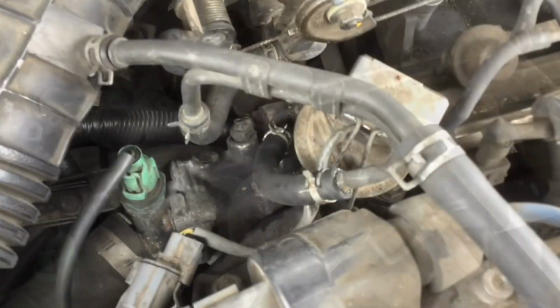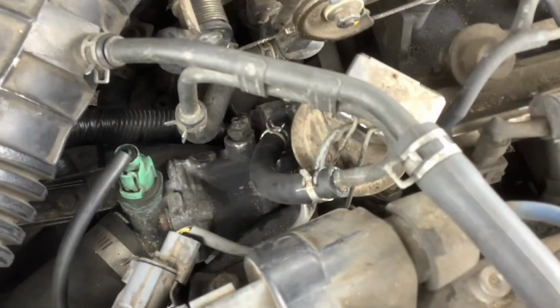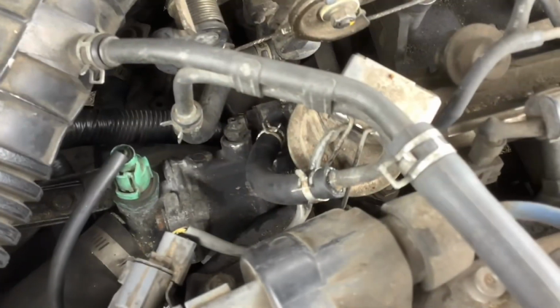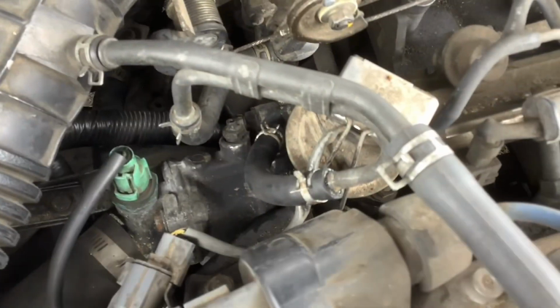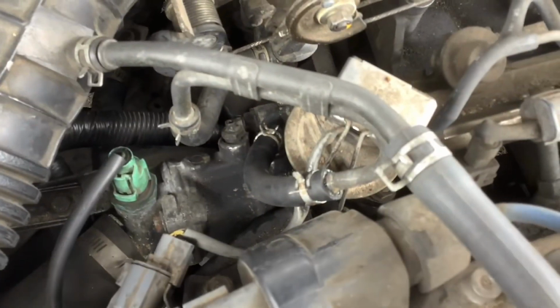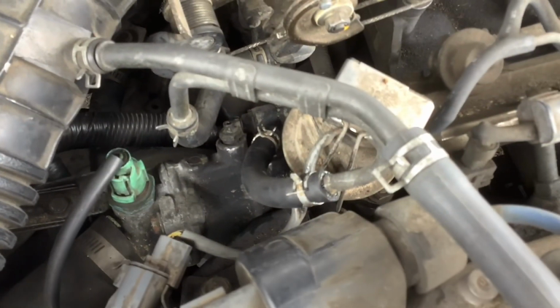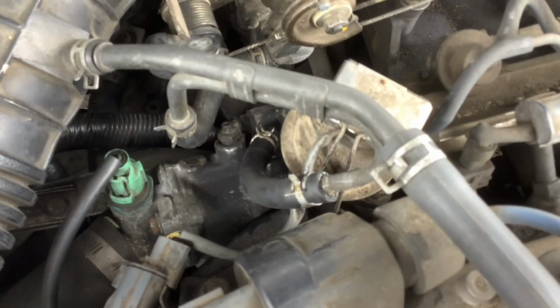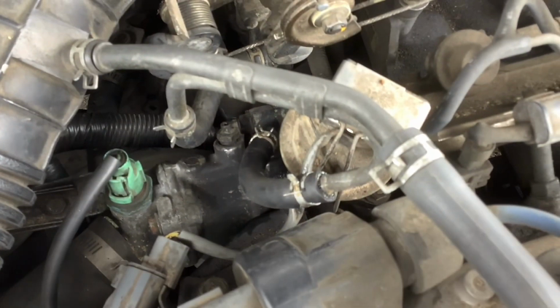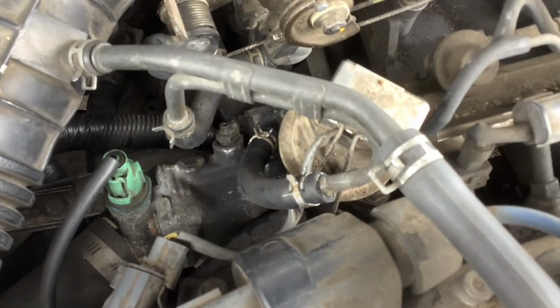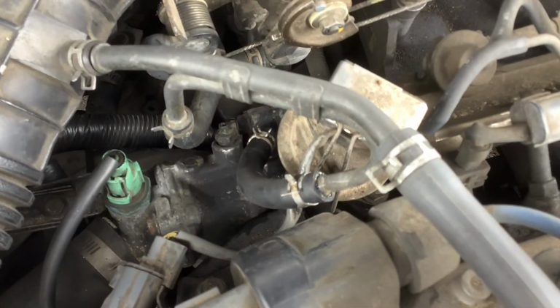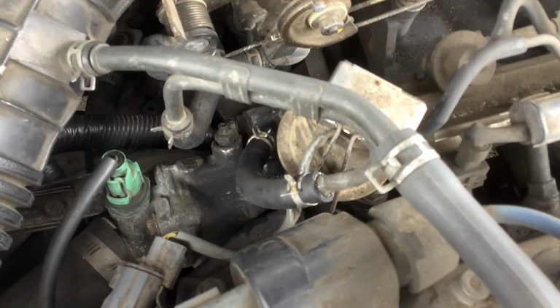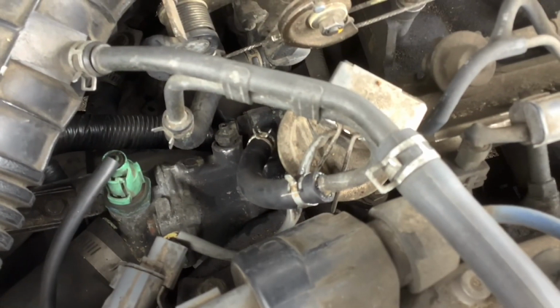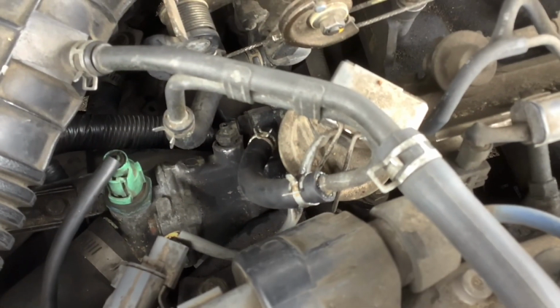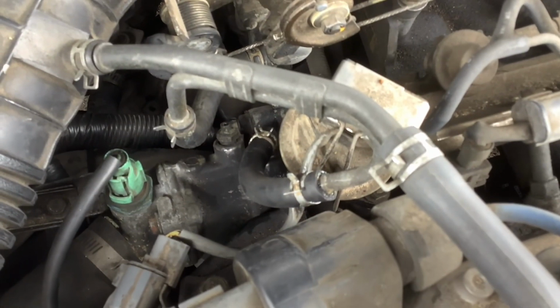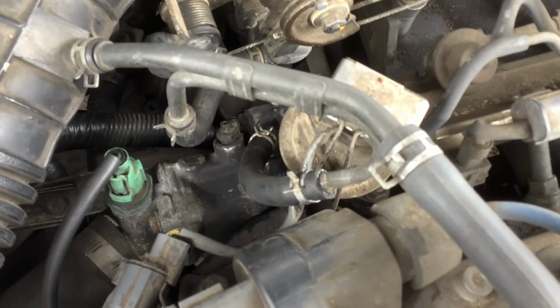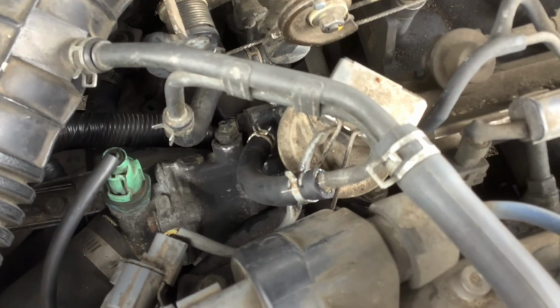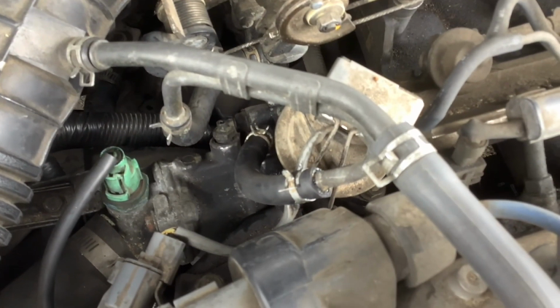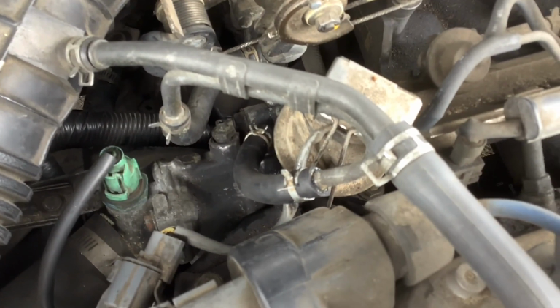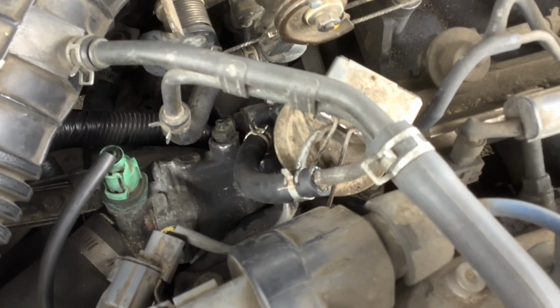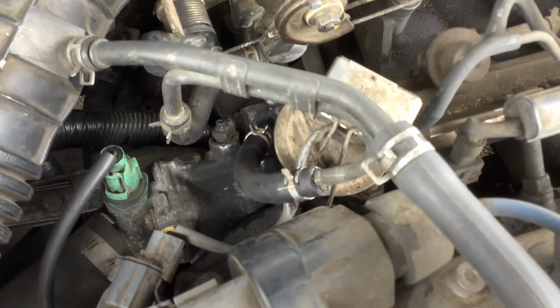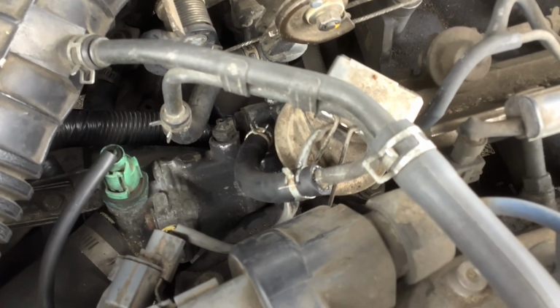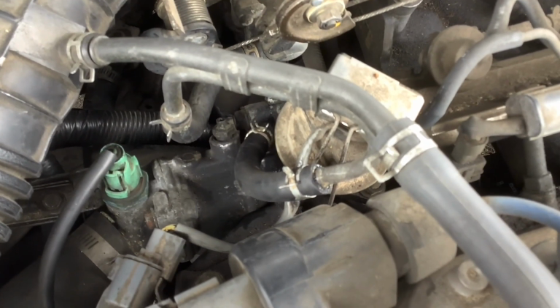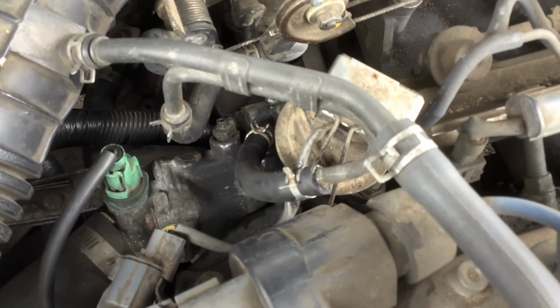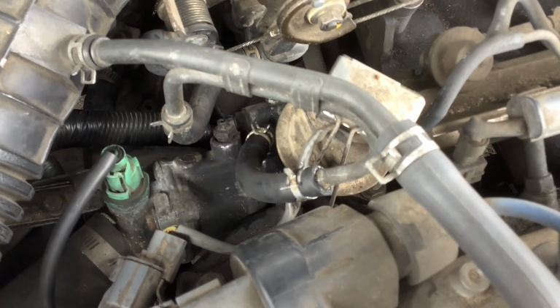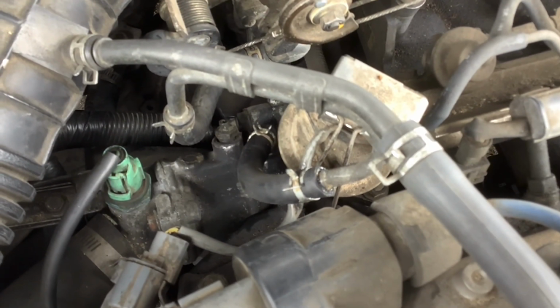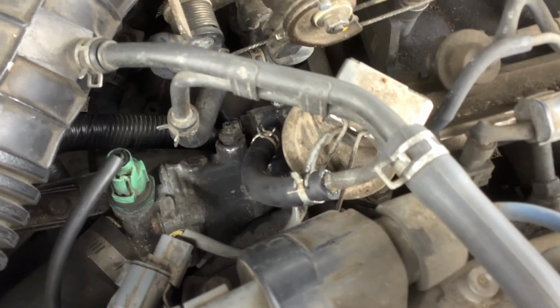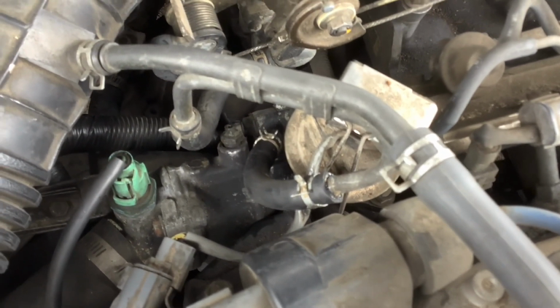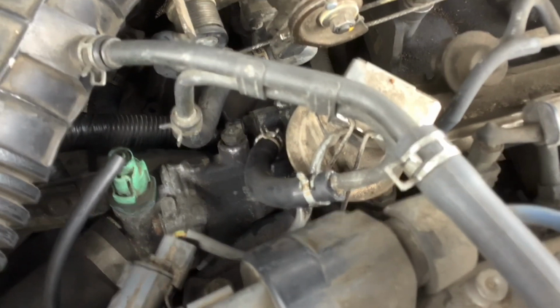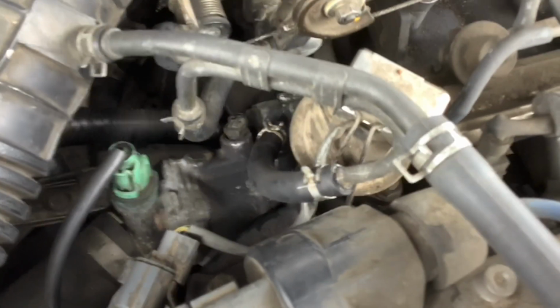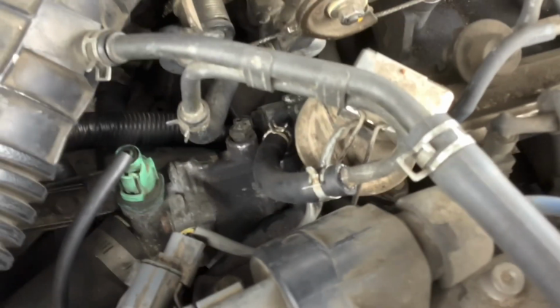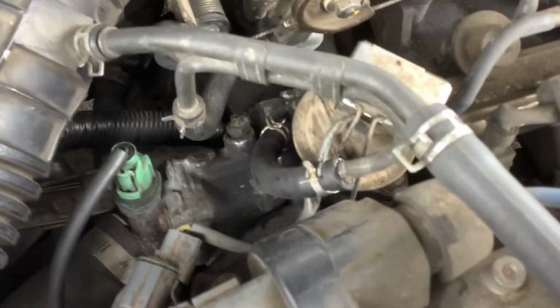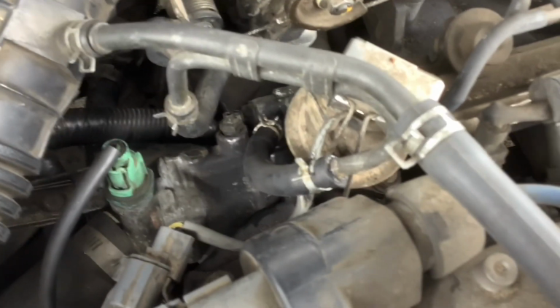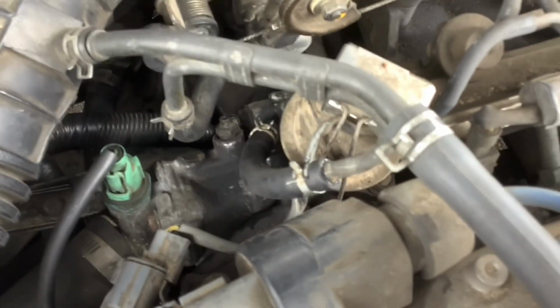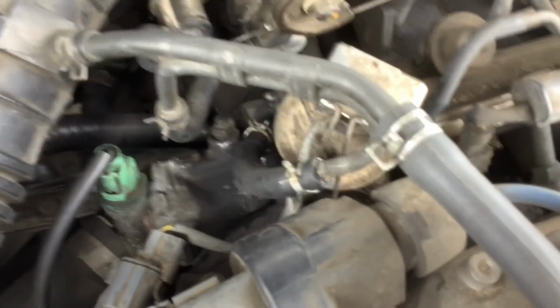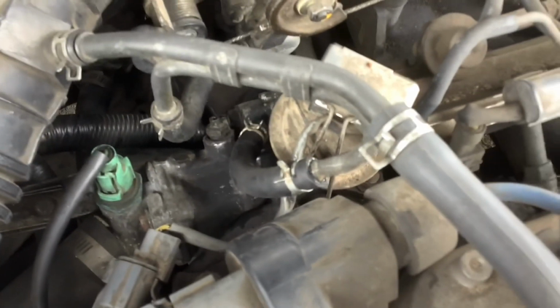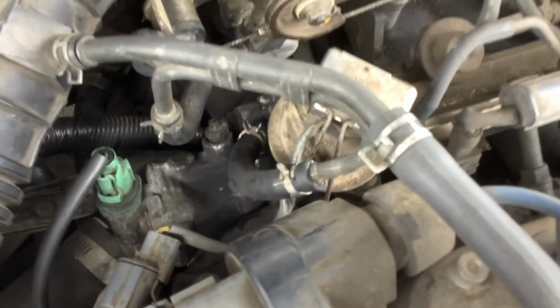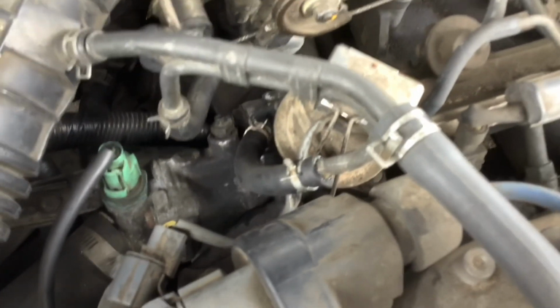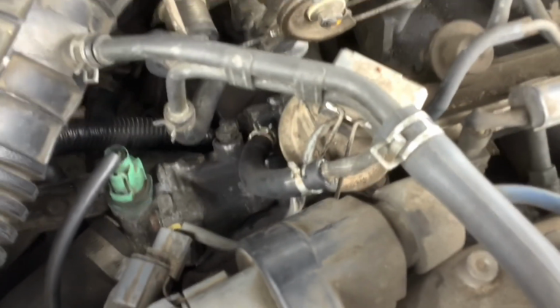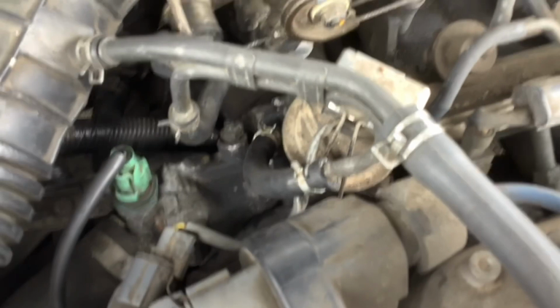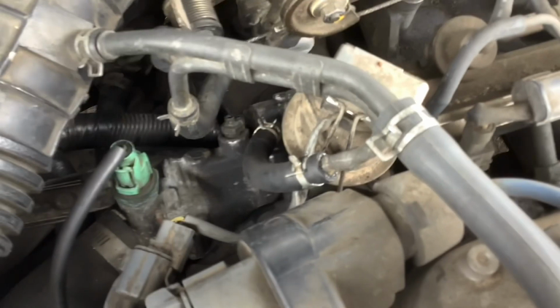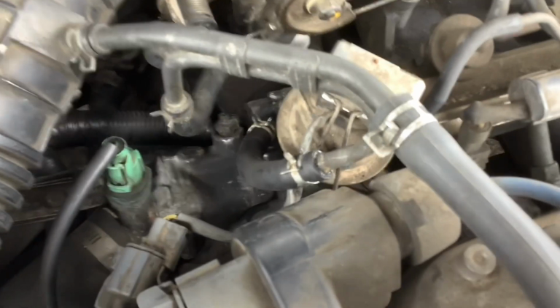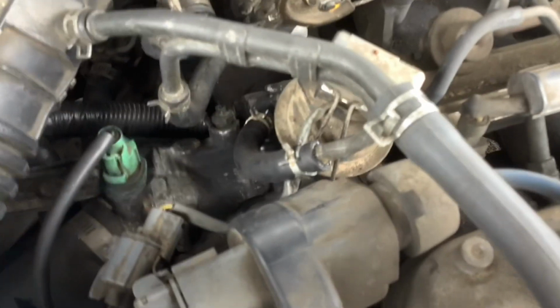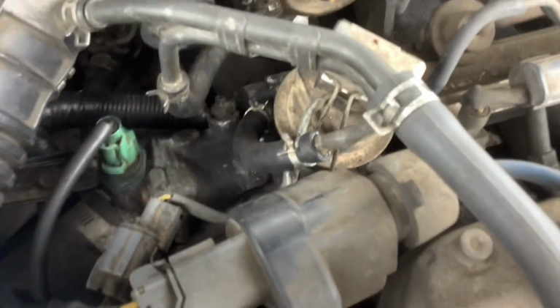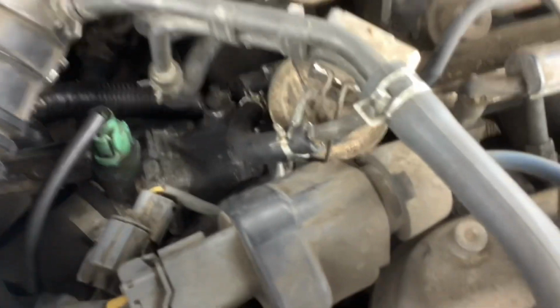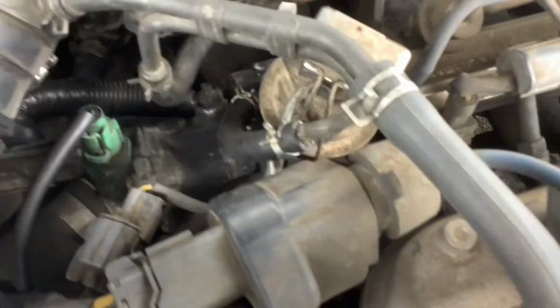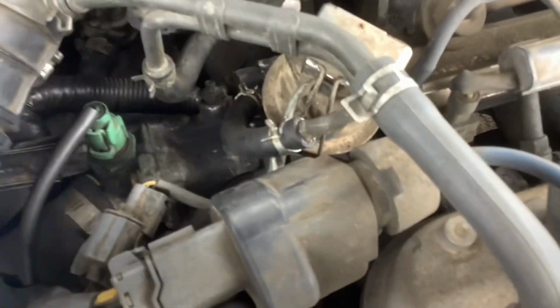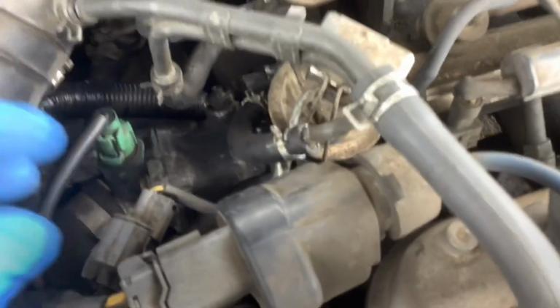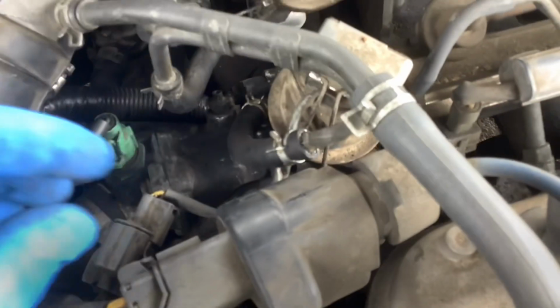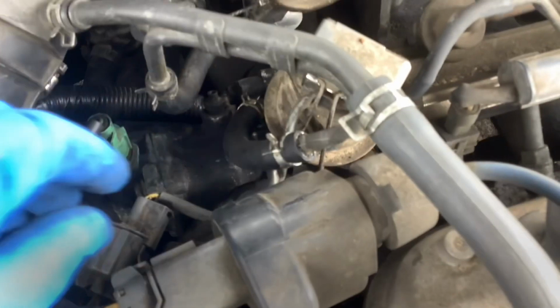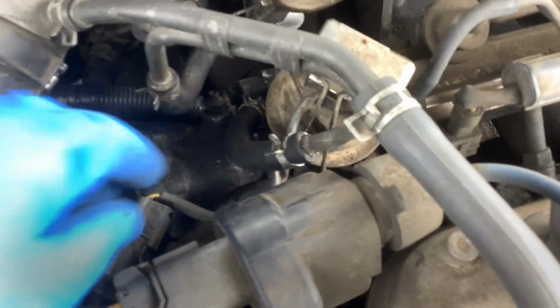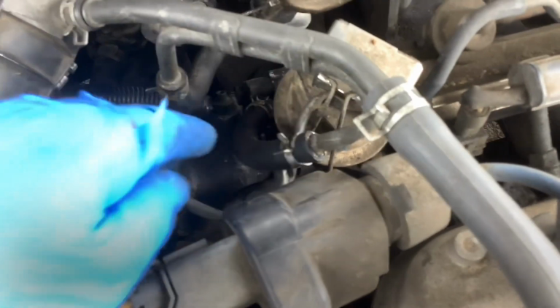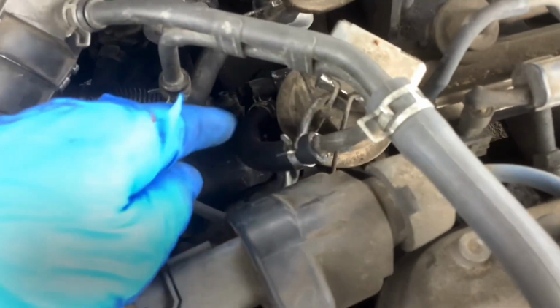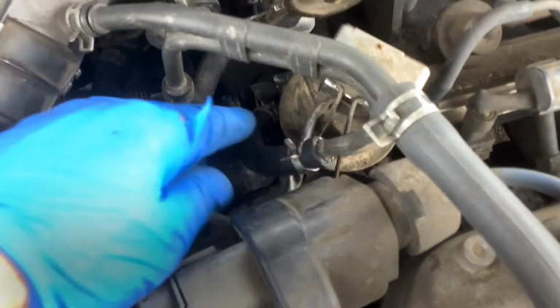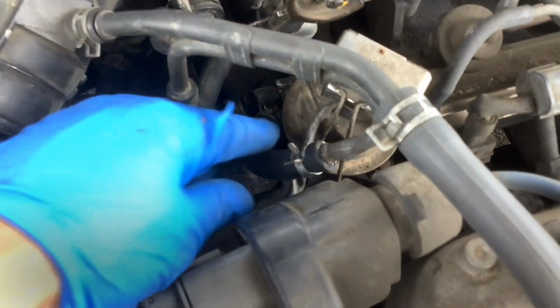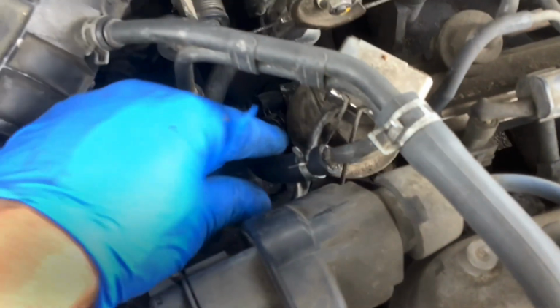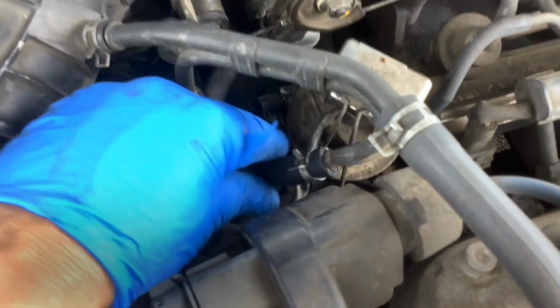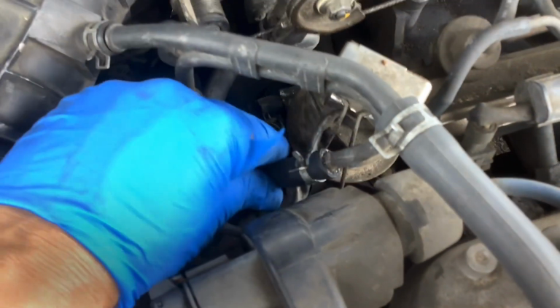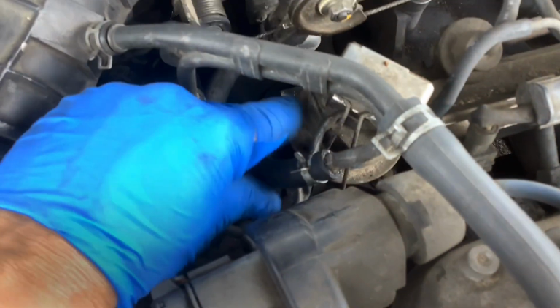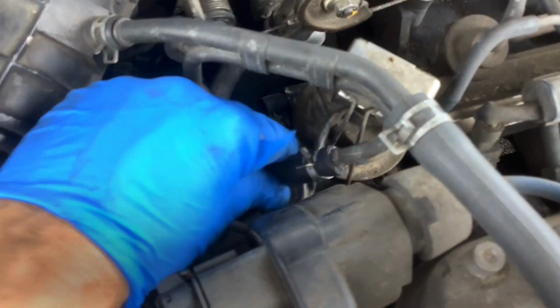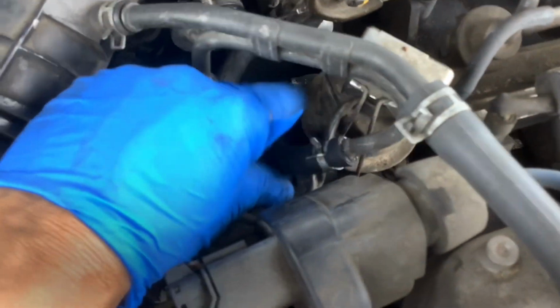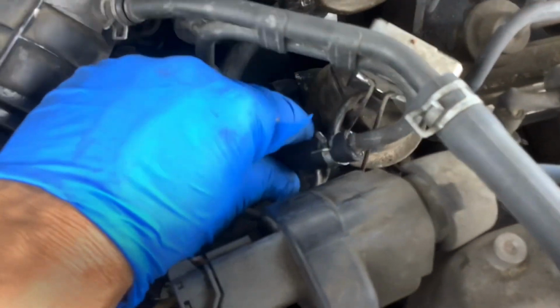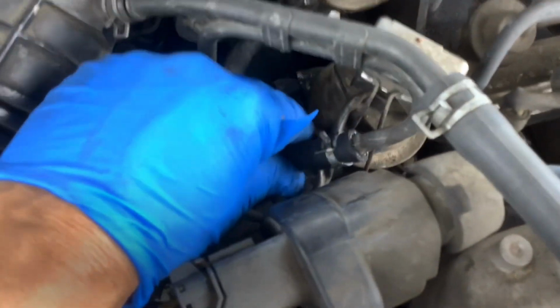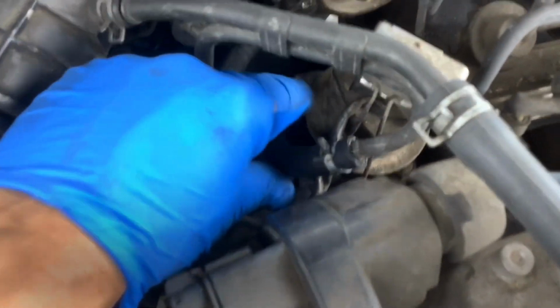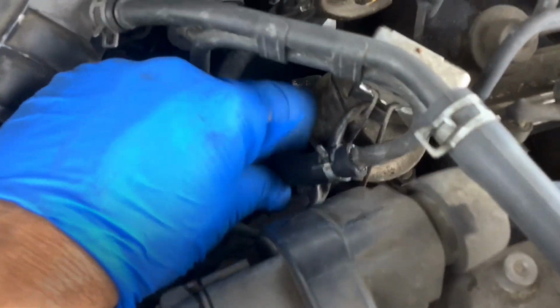I let the car warm up for about five minutes now and I haven't seen any leak yet — it's holding so far.